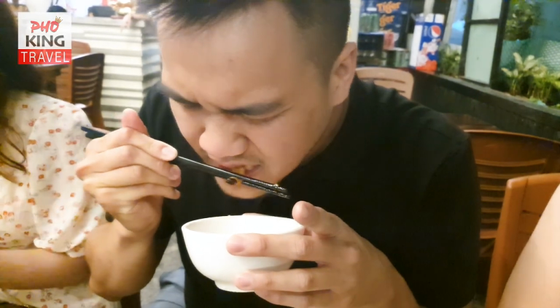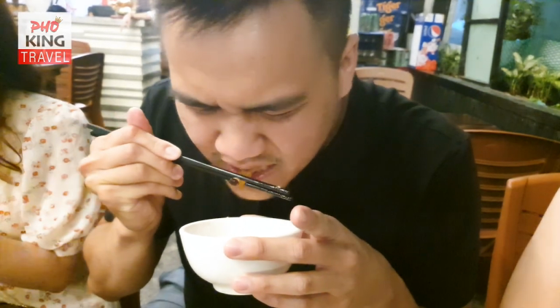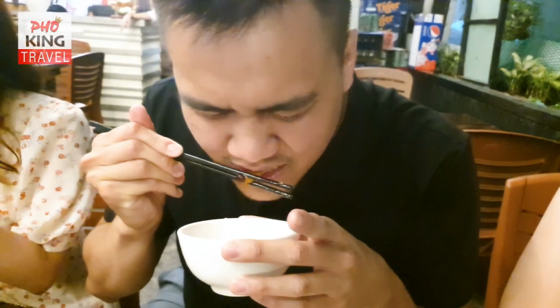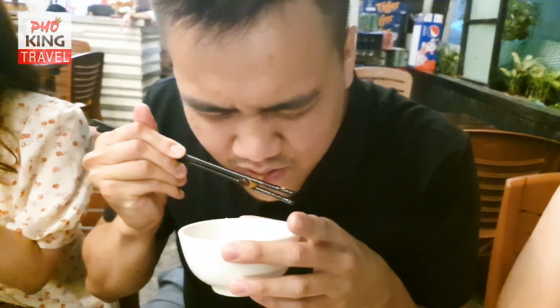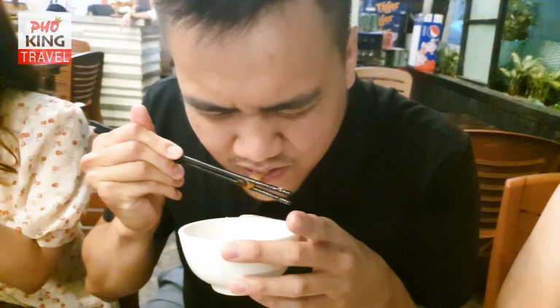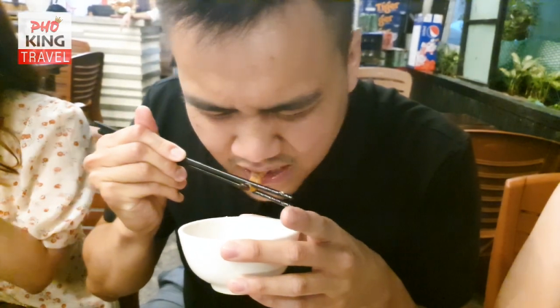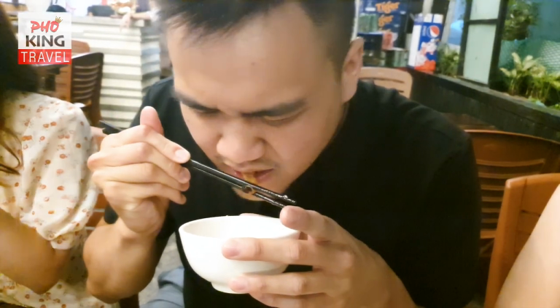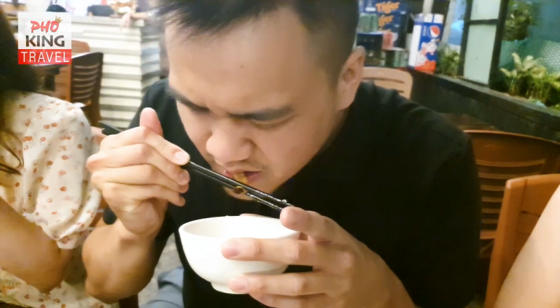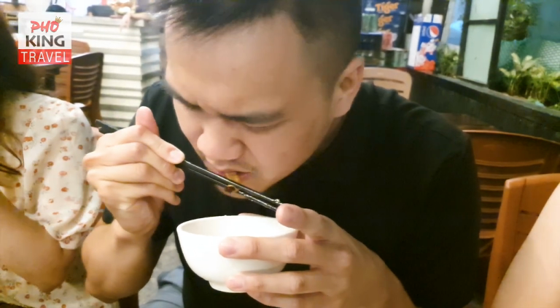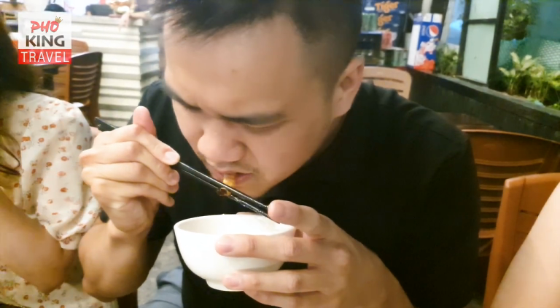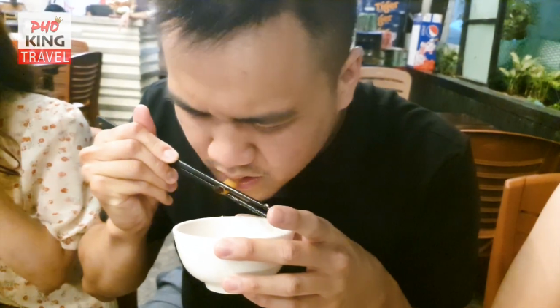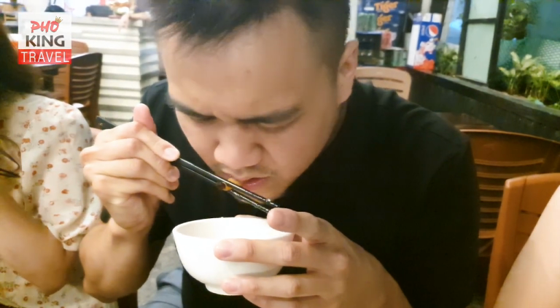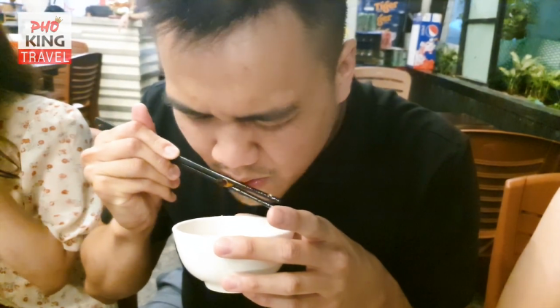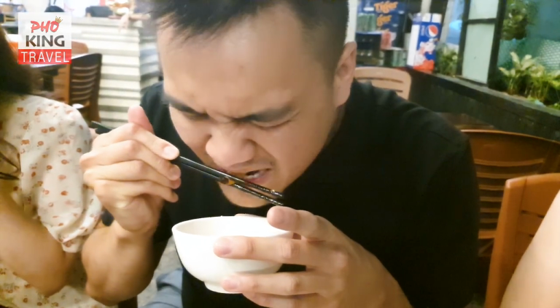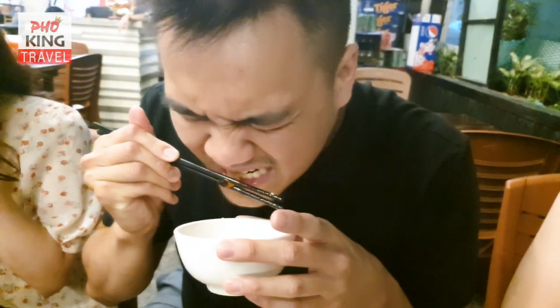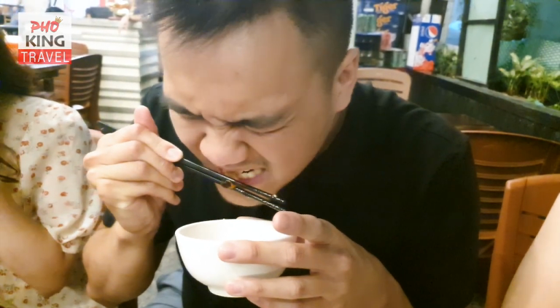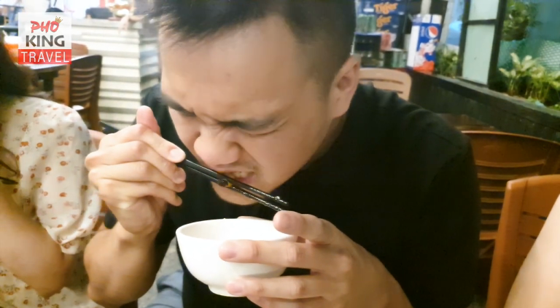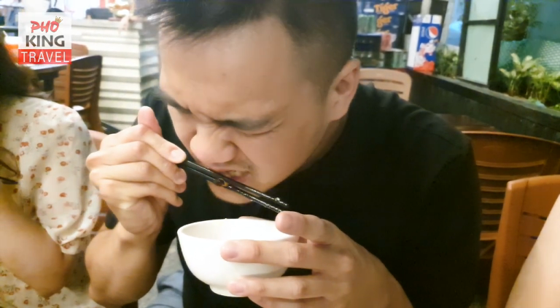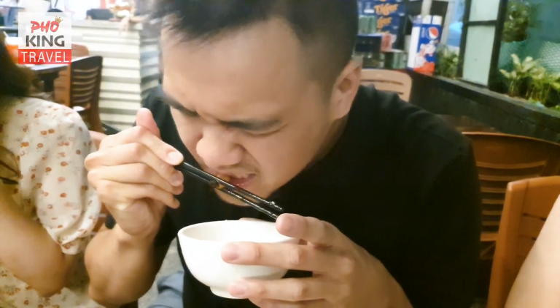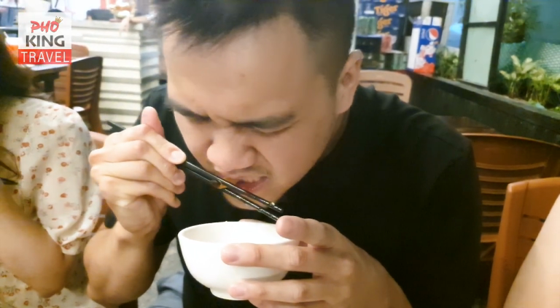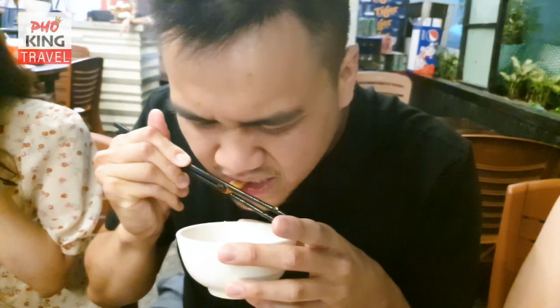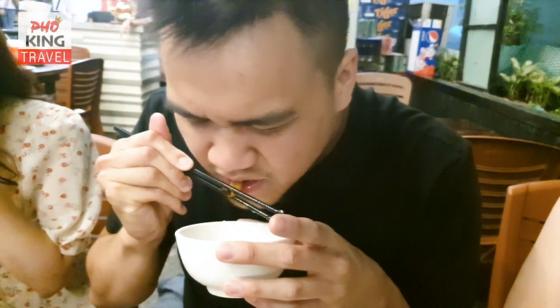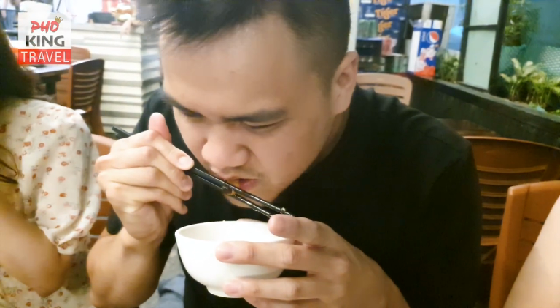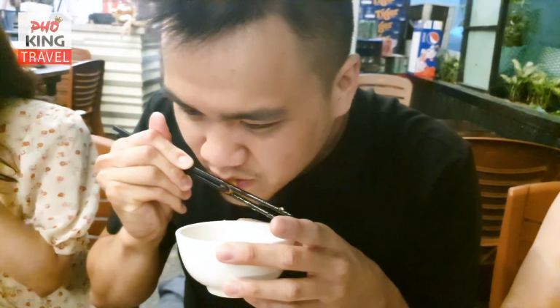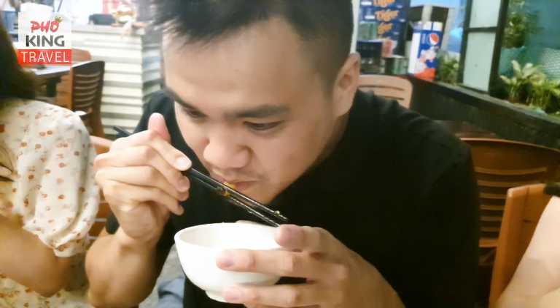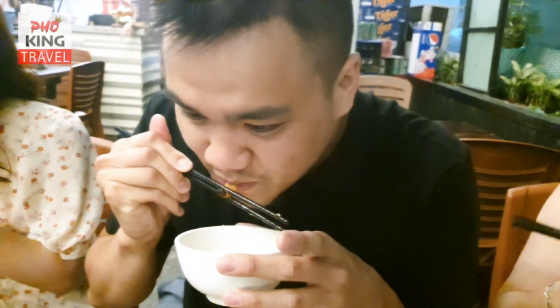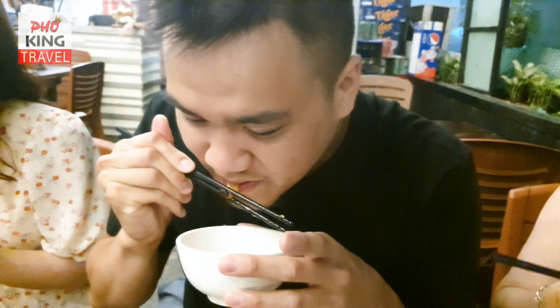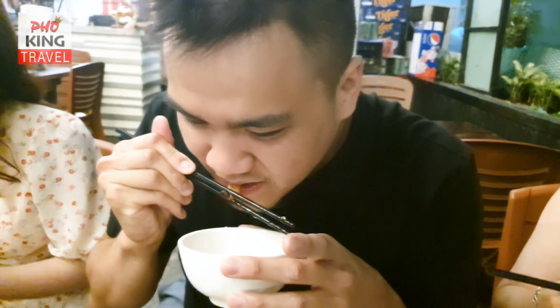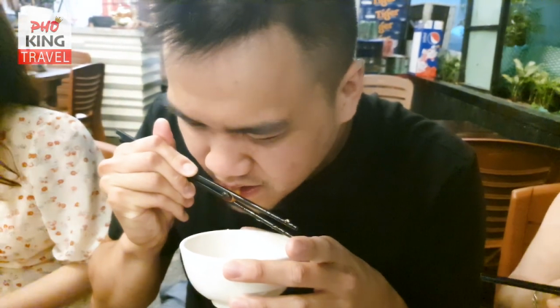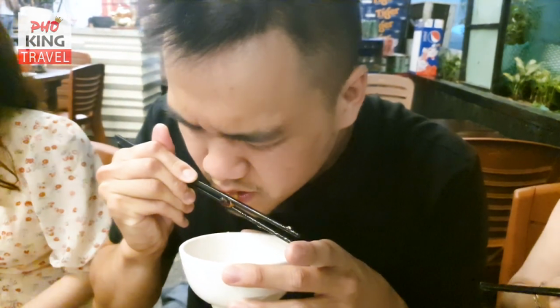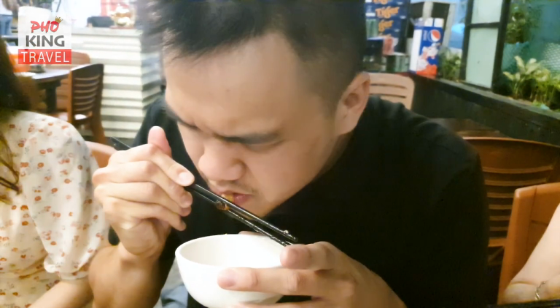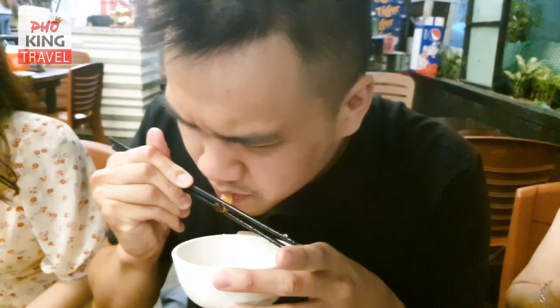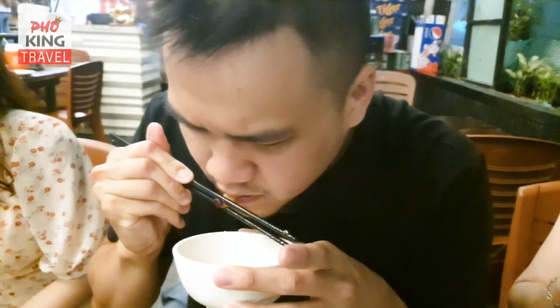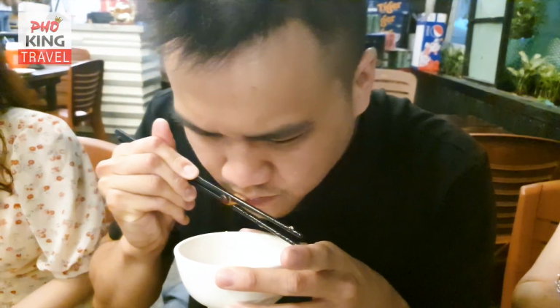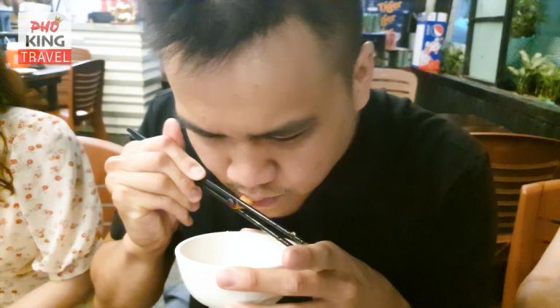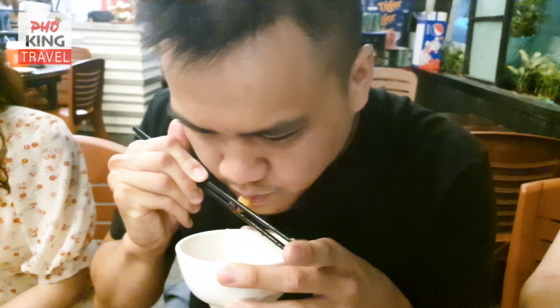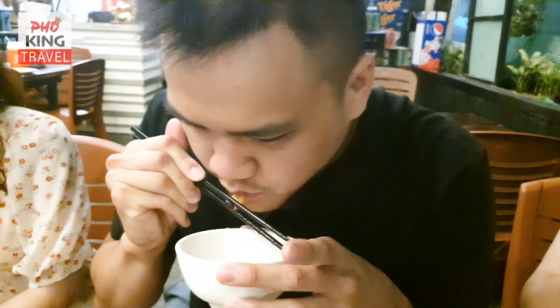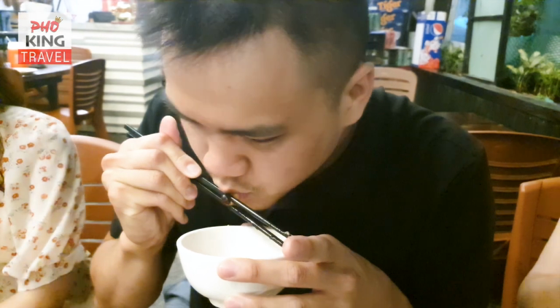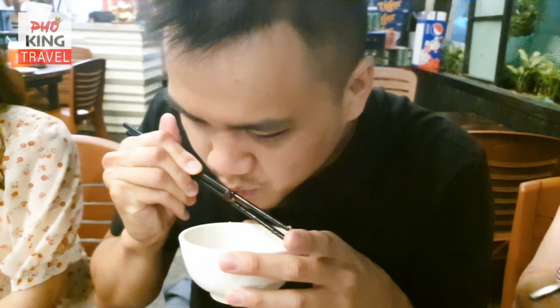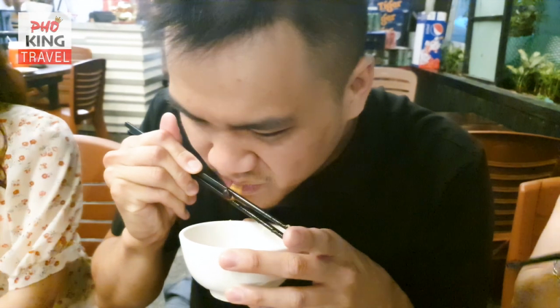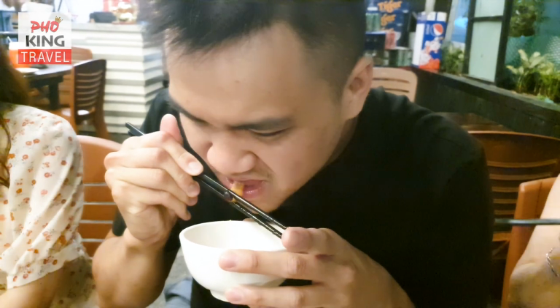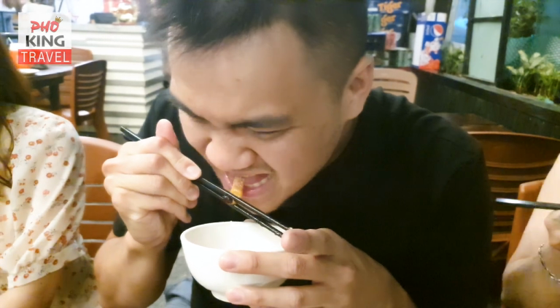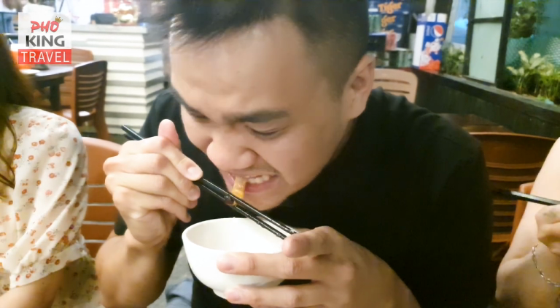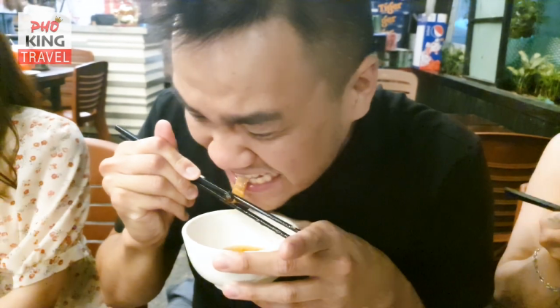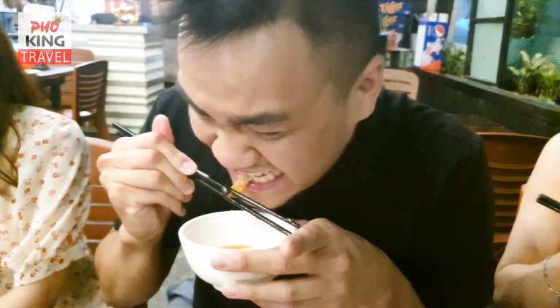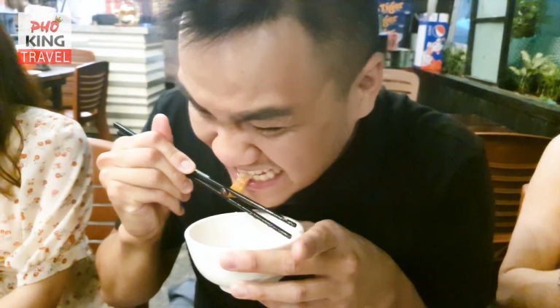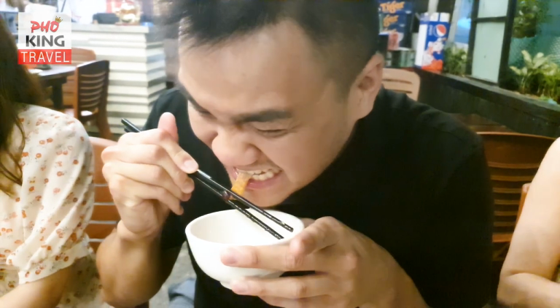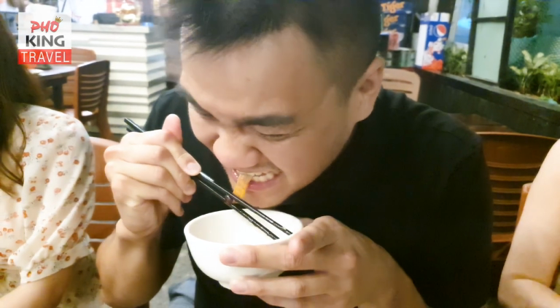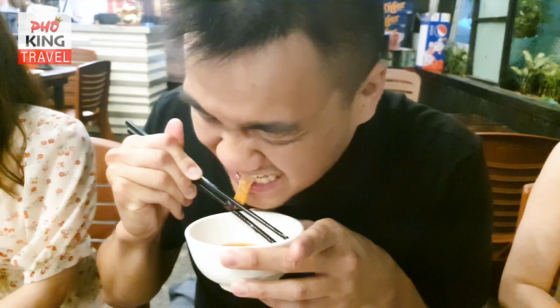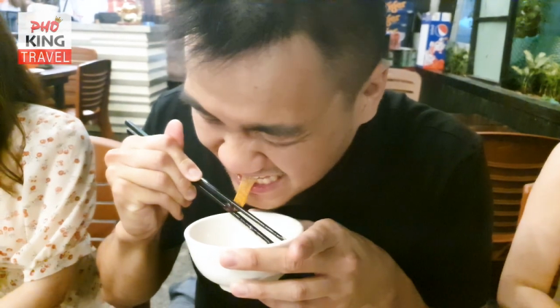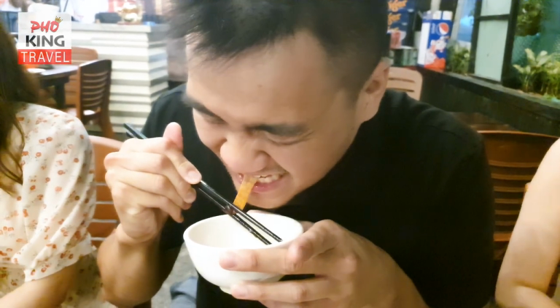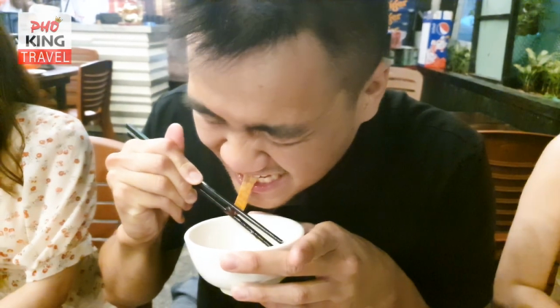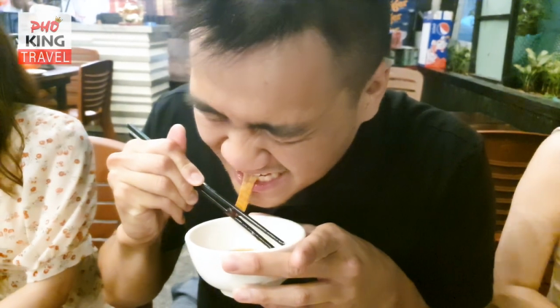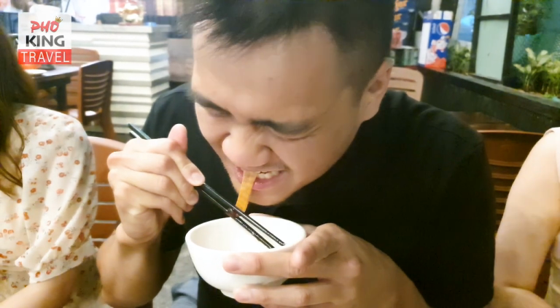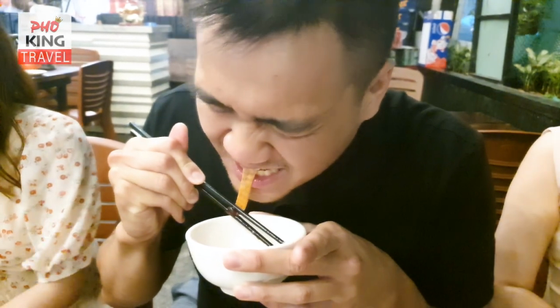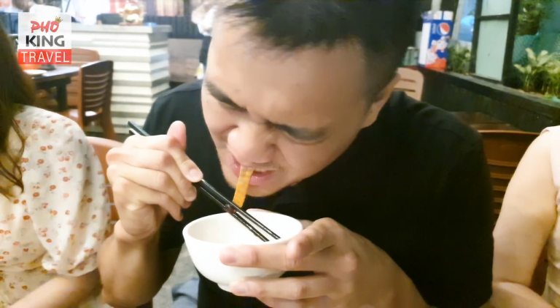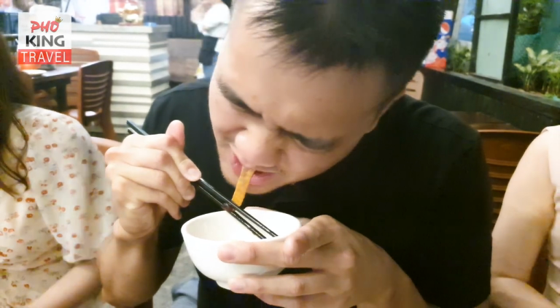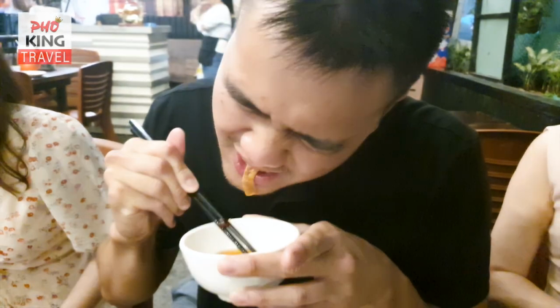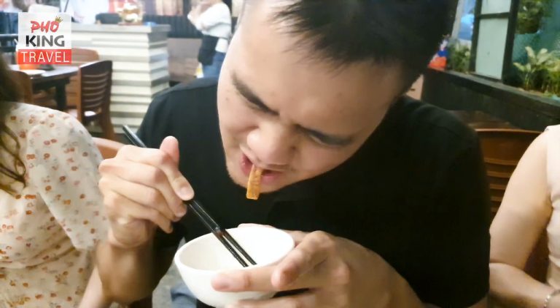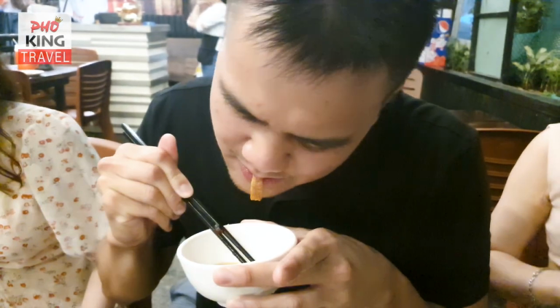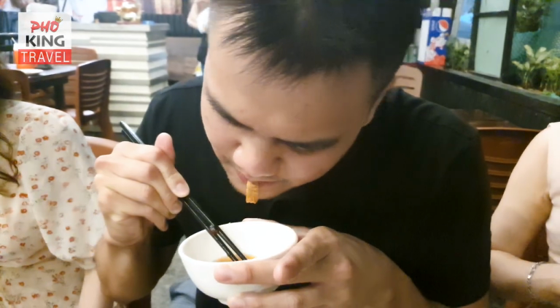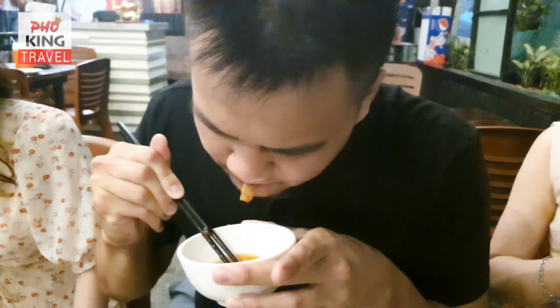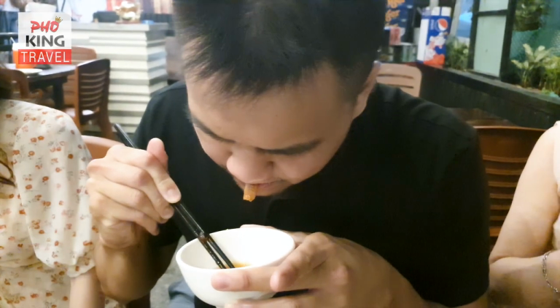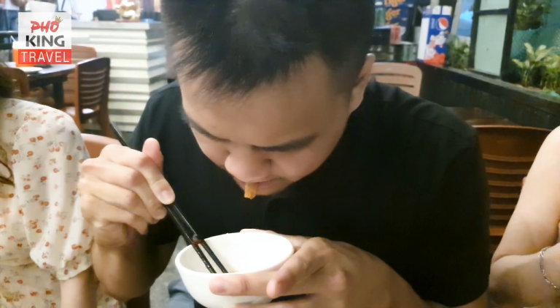Make sure to keep the worm's head away from you because it can stab you. All the gooey goodness inside the worm has been oozed into our mouth.